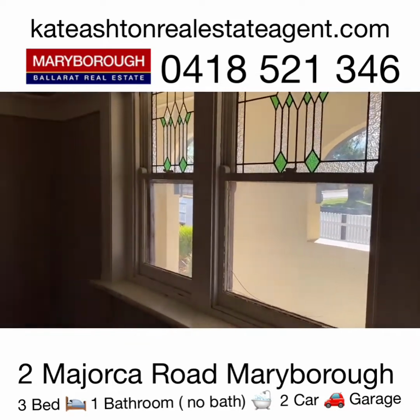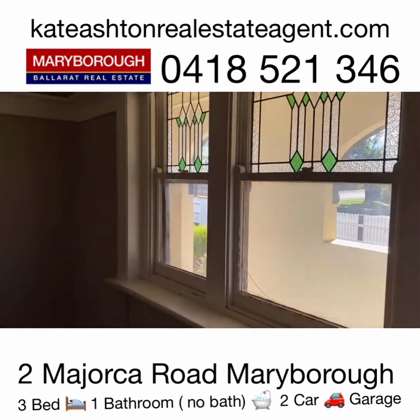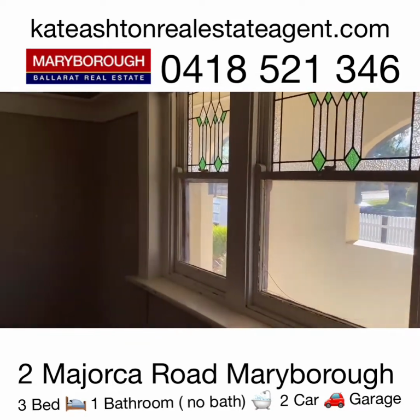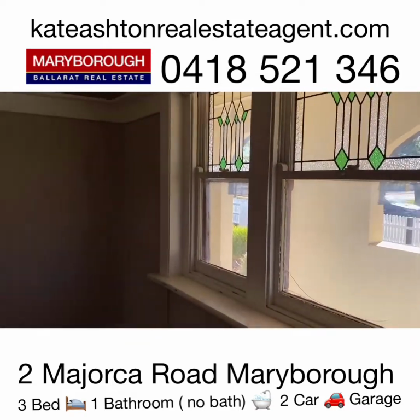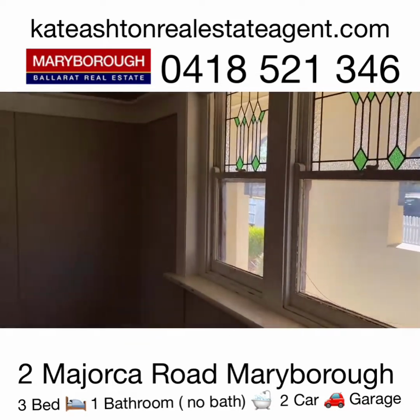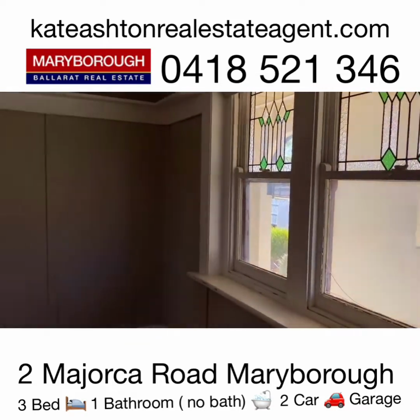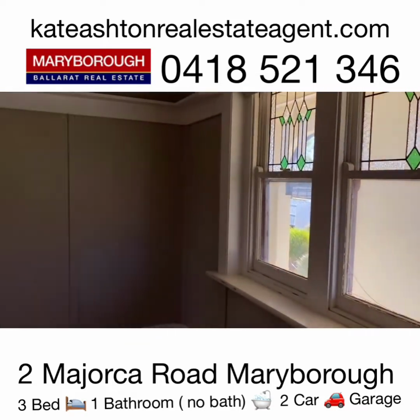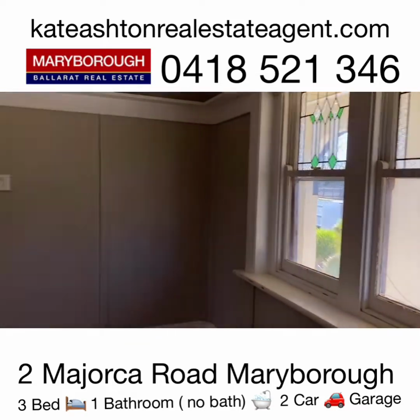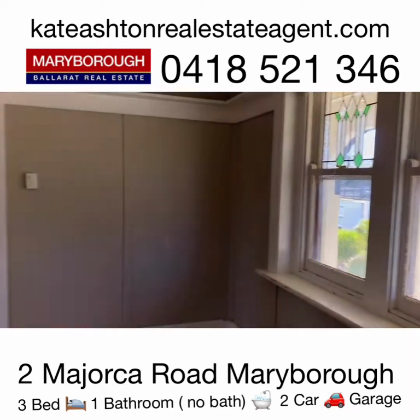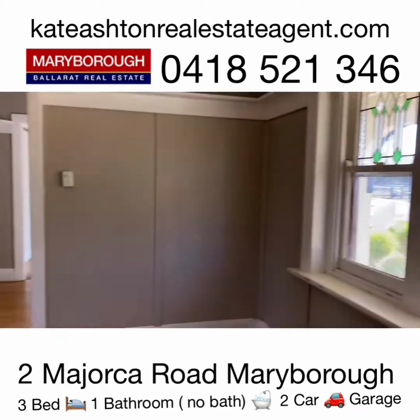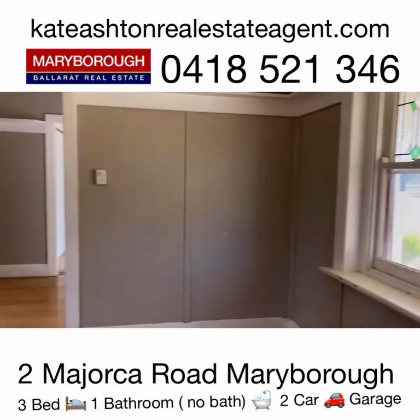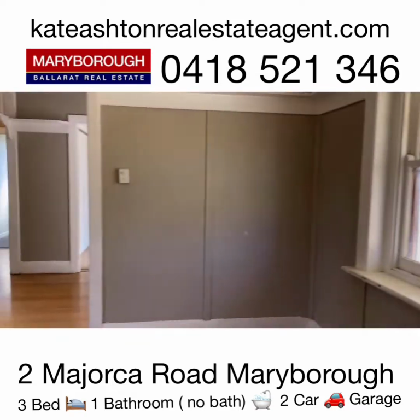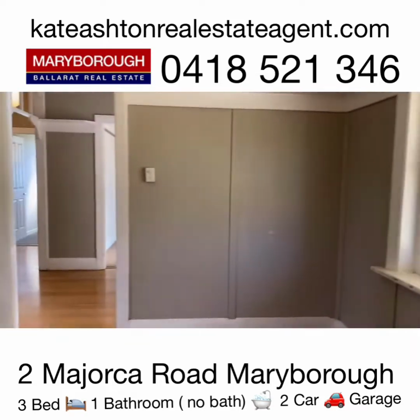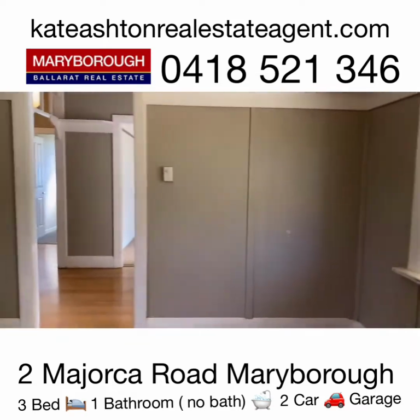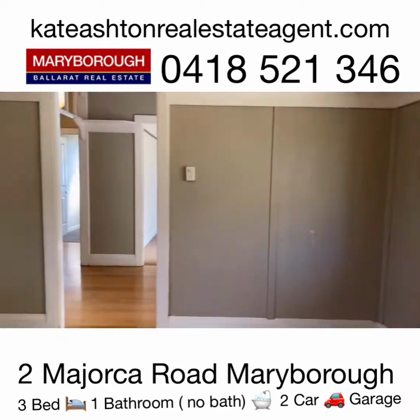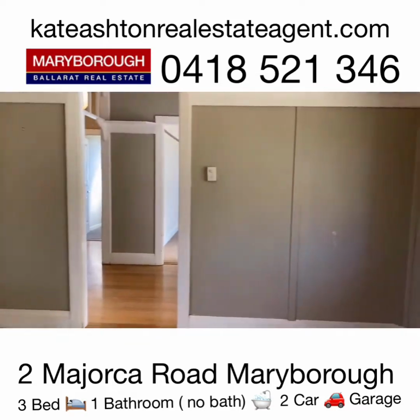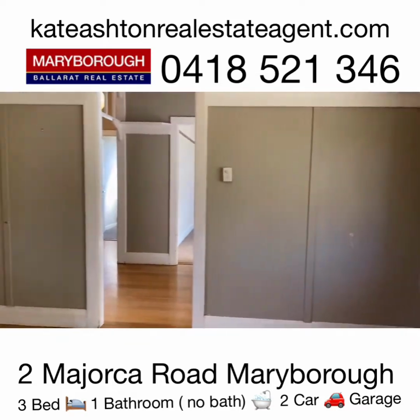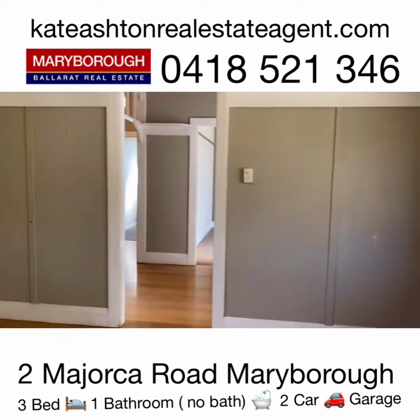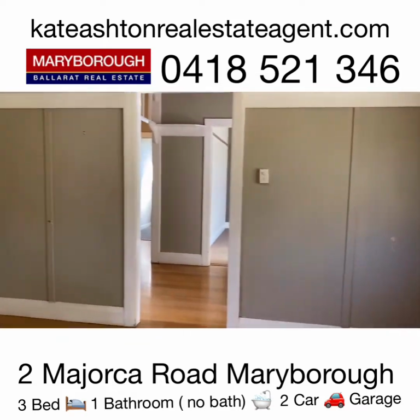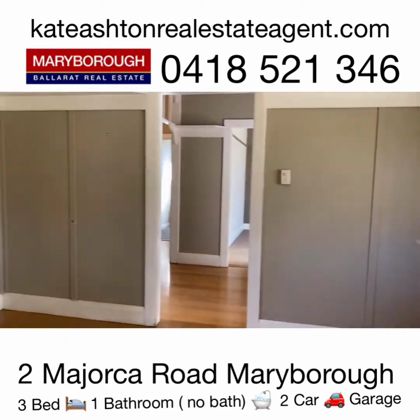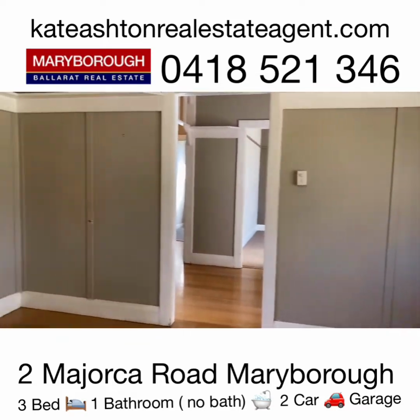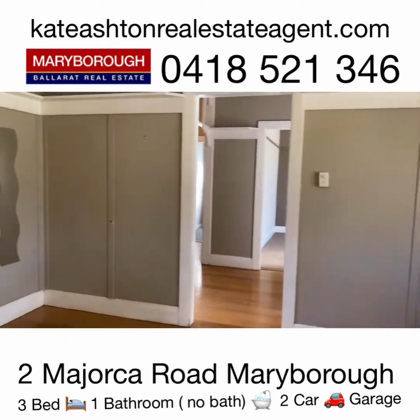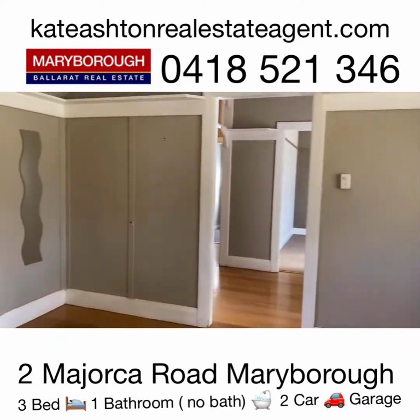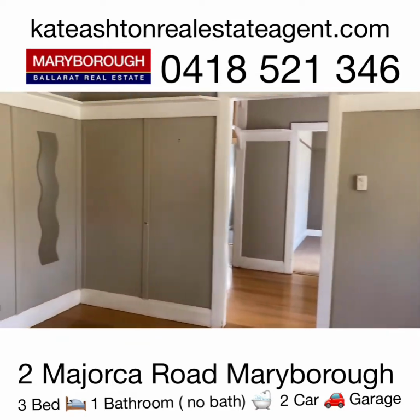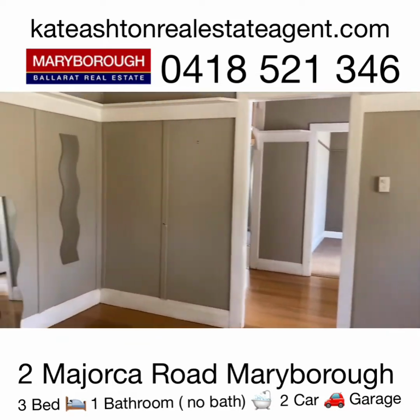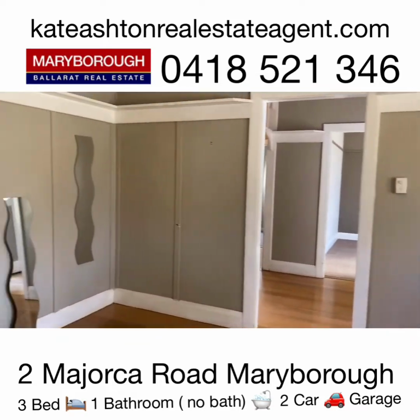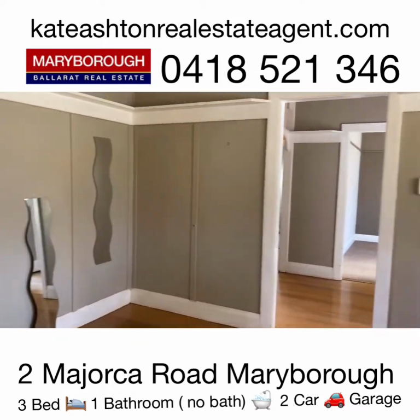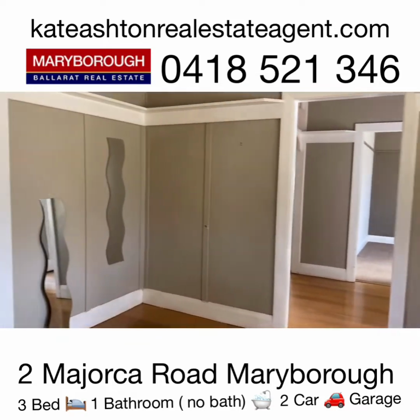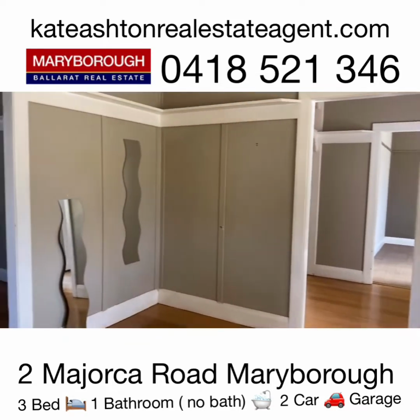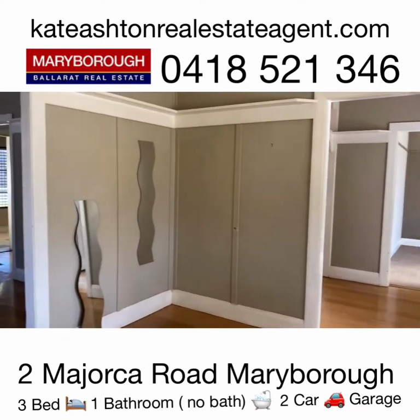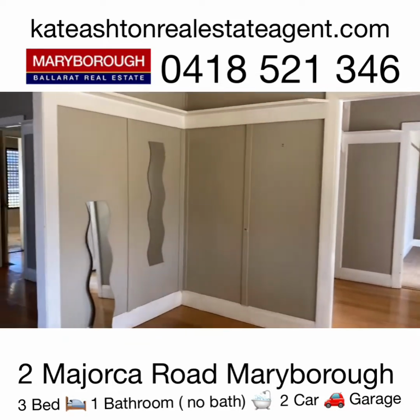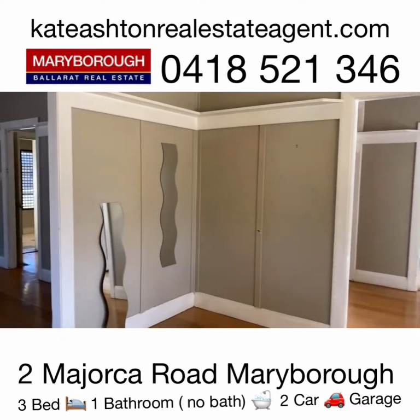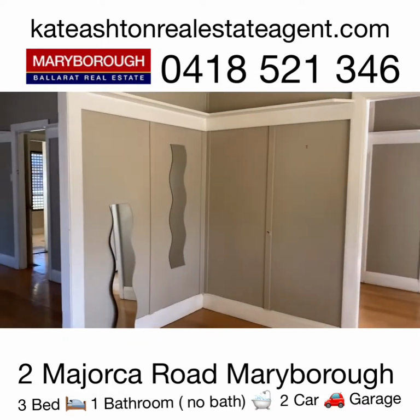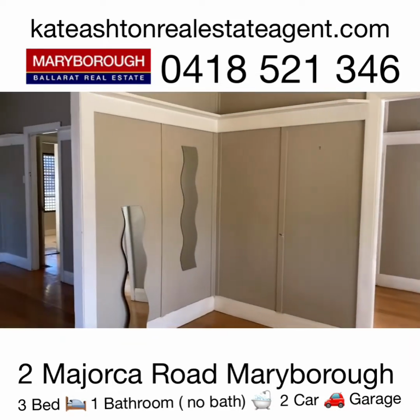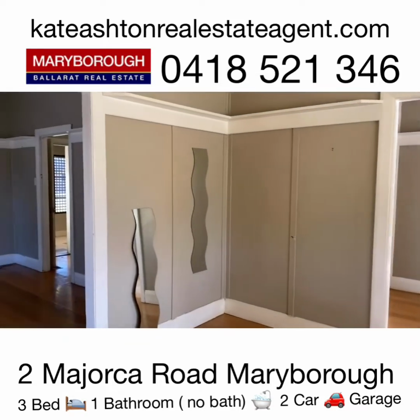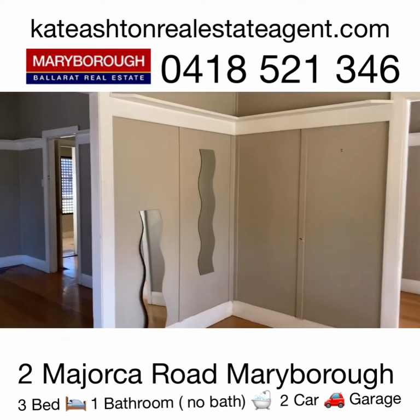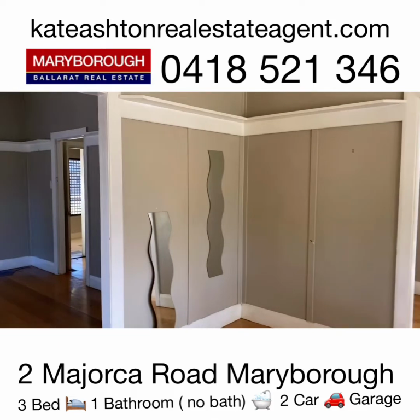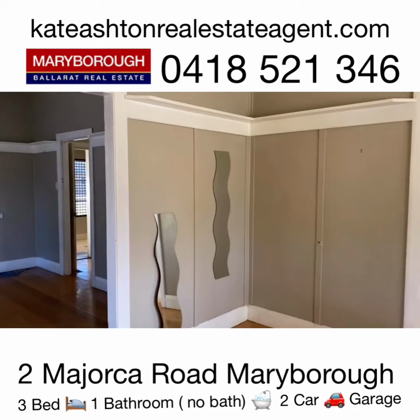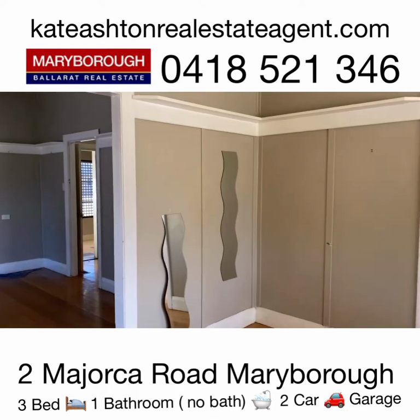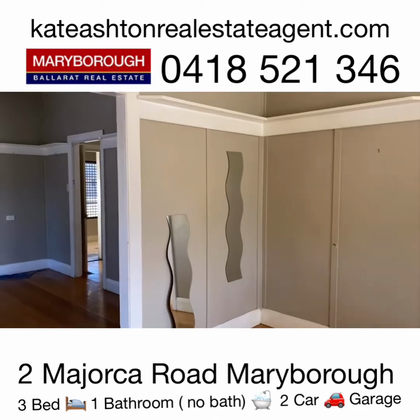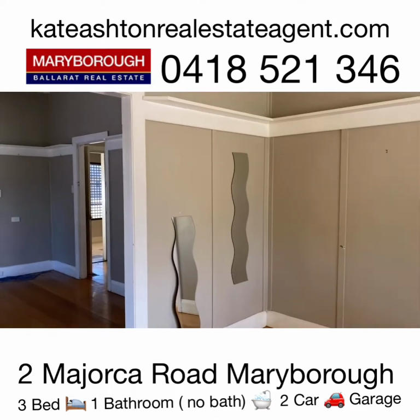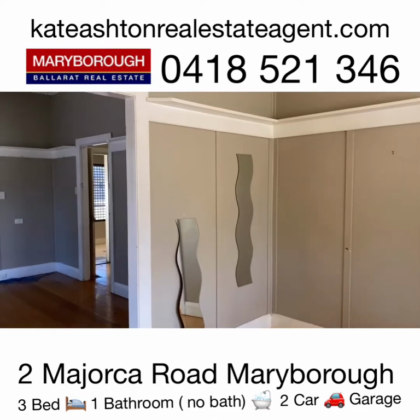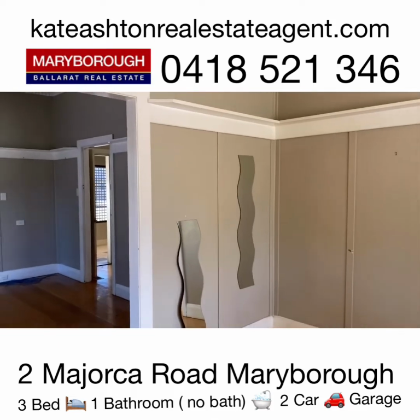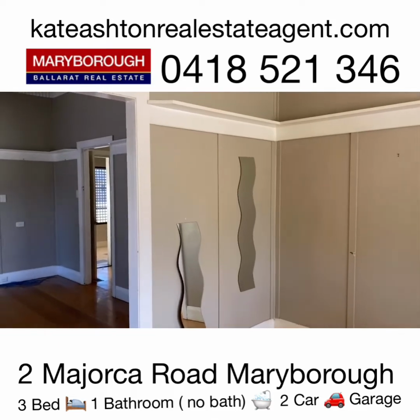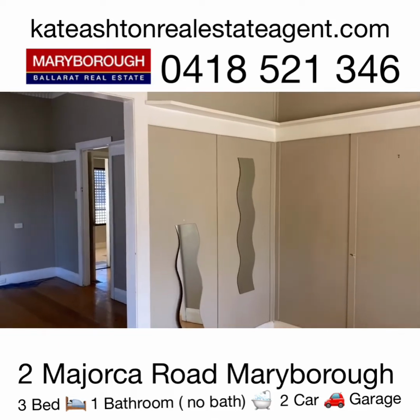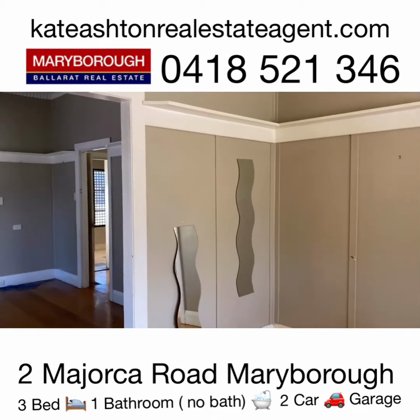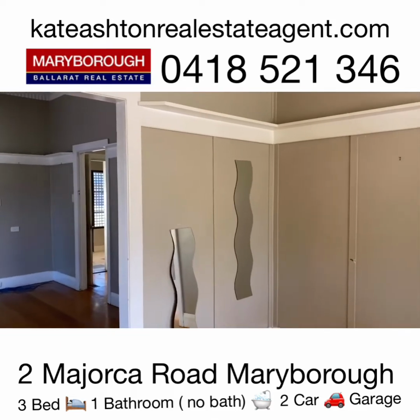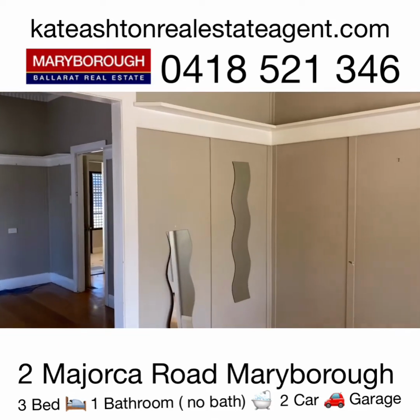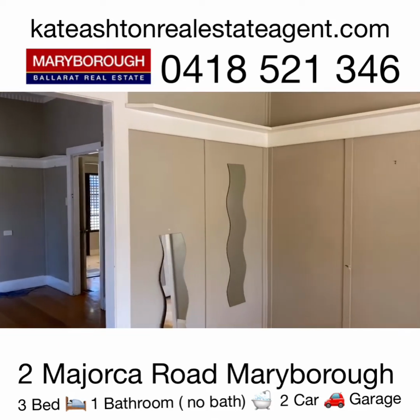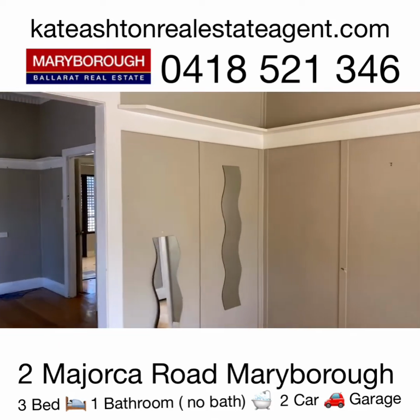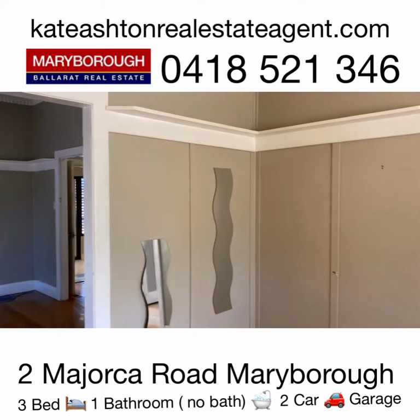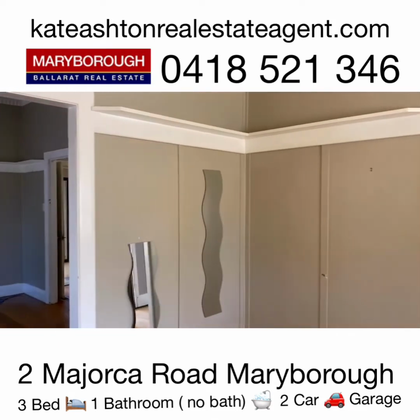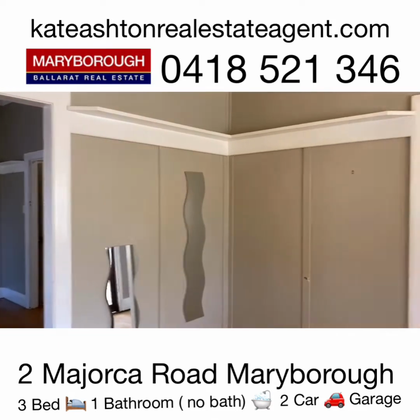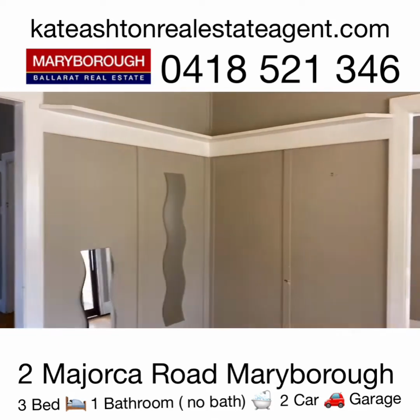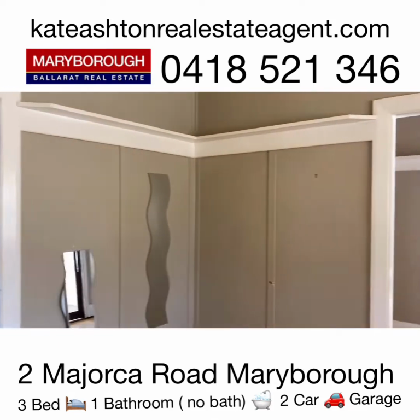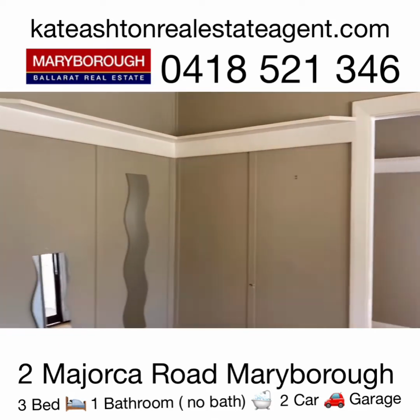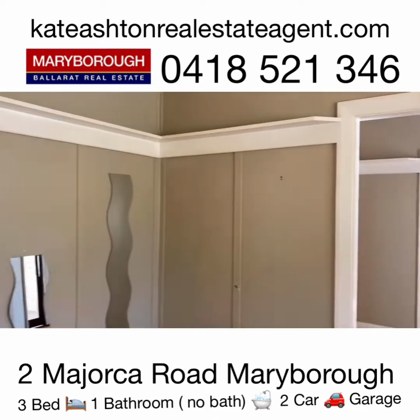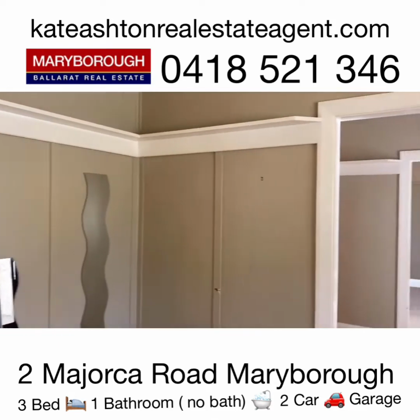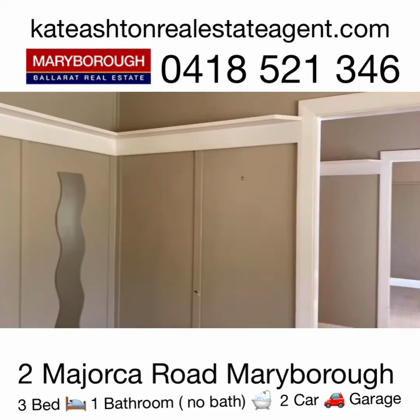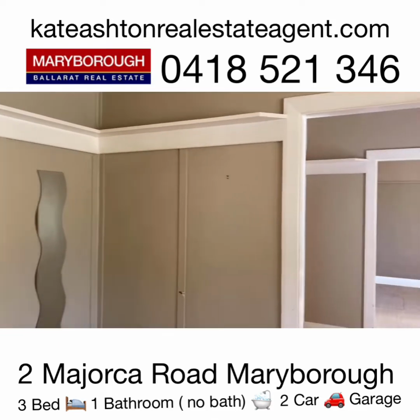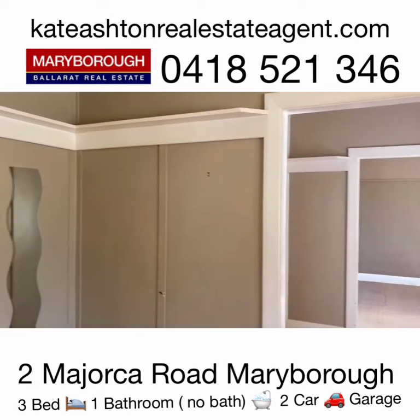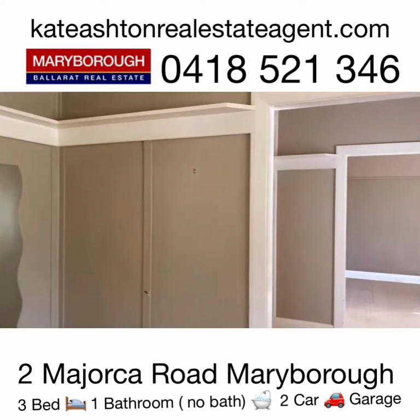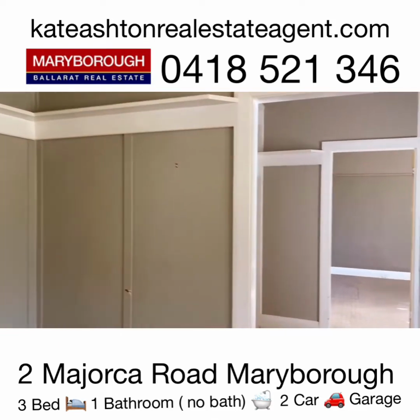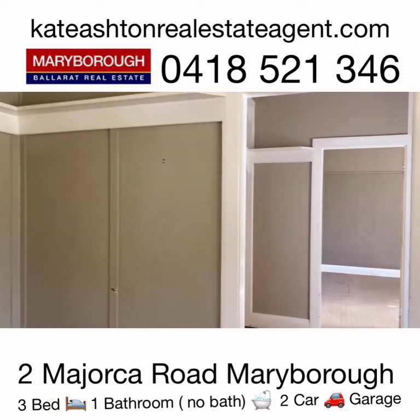So if you're looking for an investment property, you're looking for an entry point property, then this could be the one that's been waiting for you.